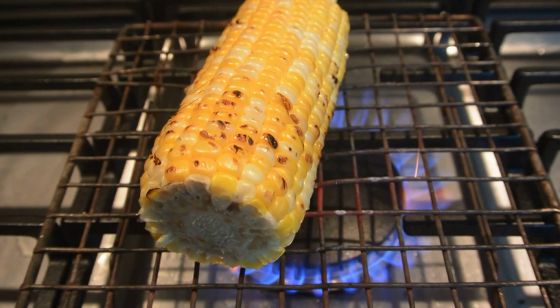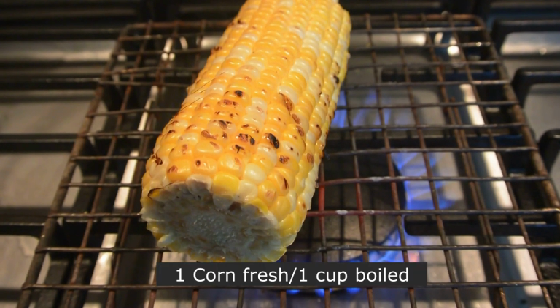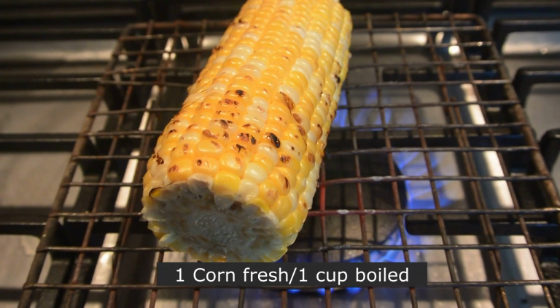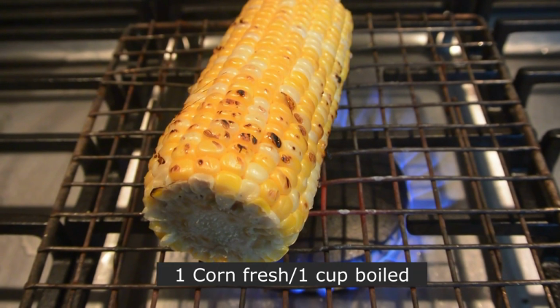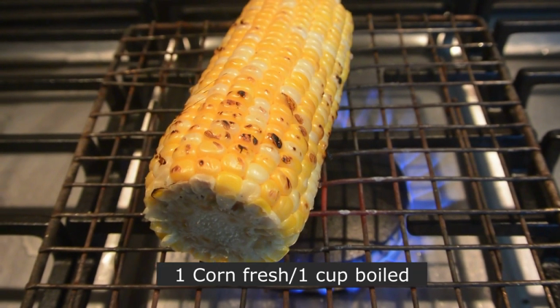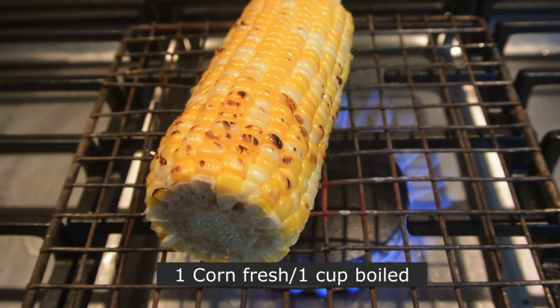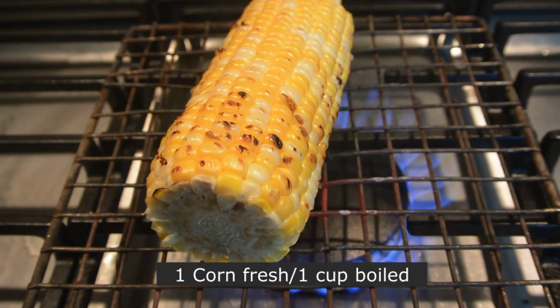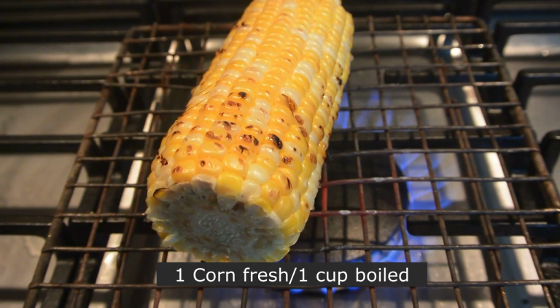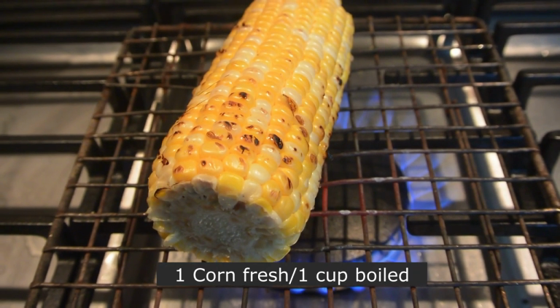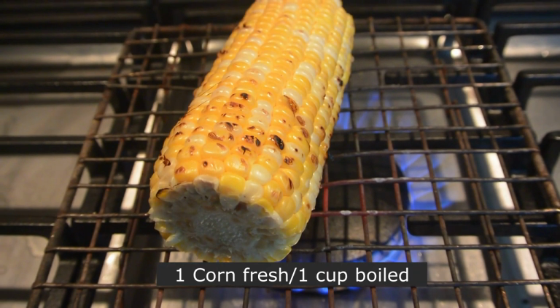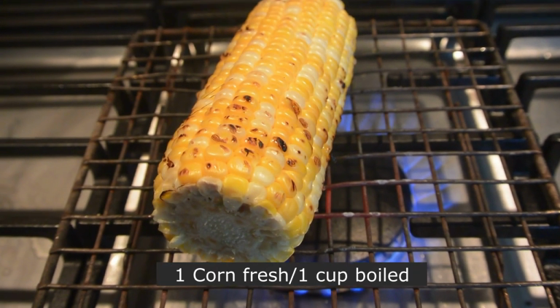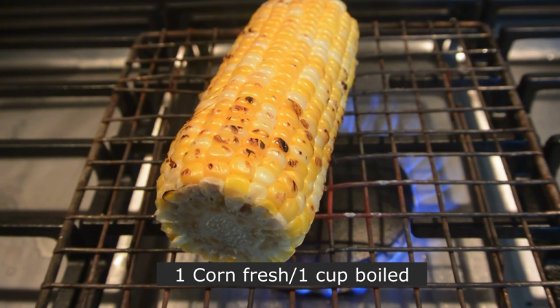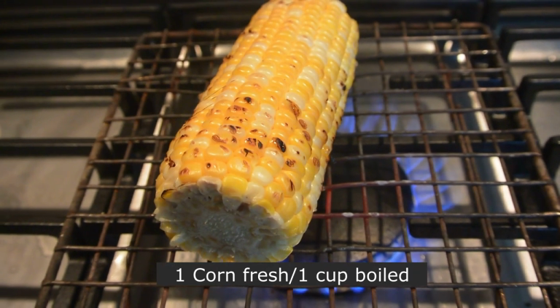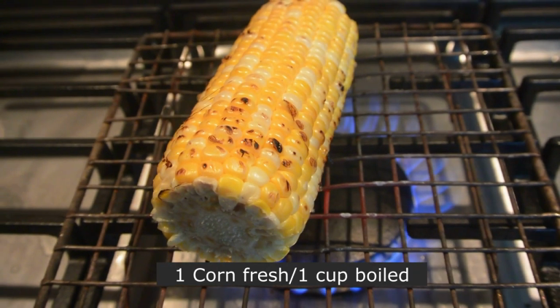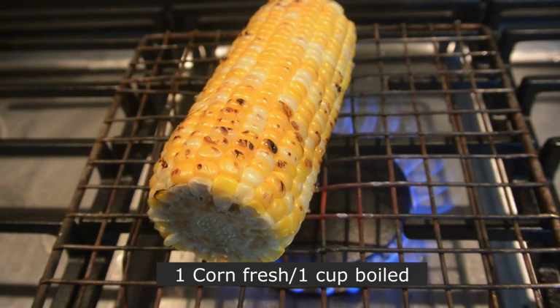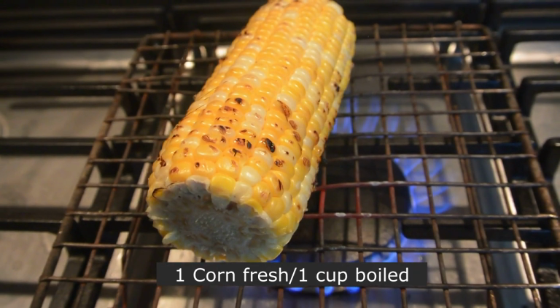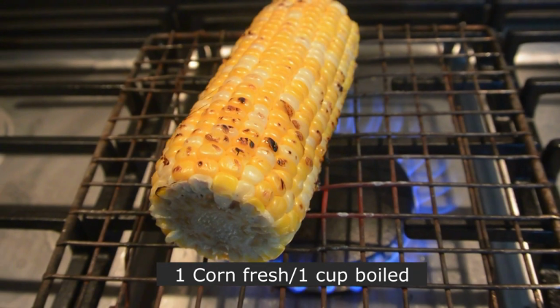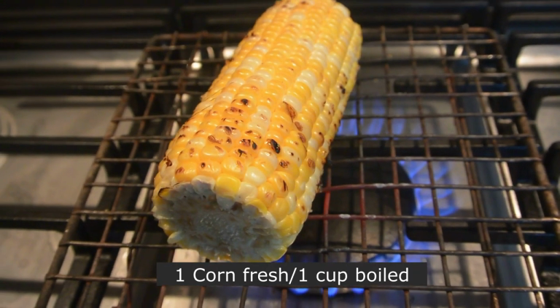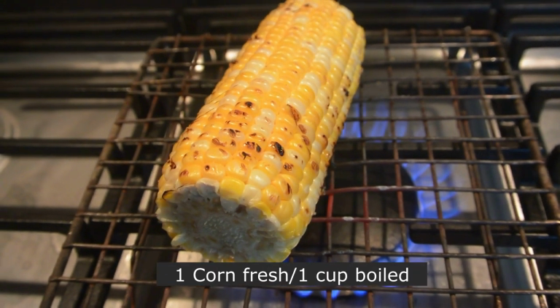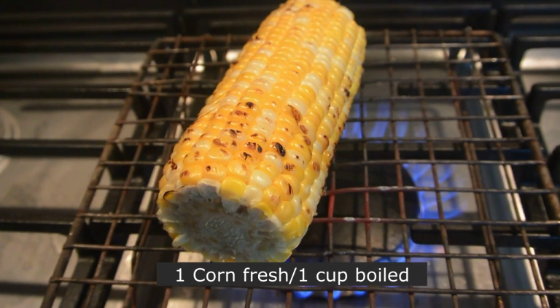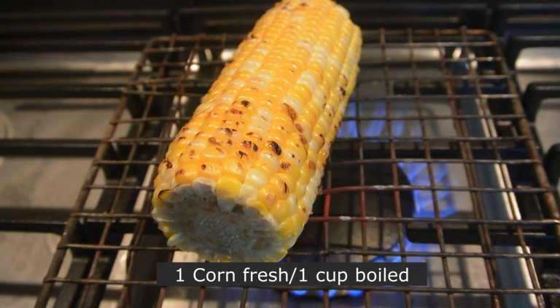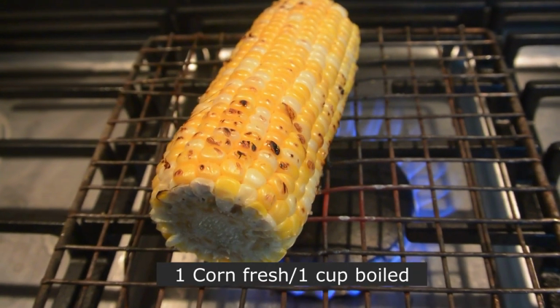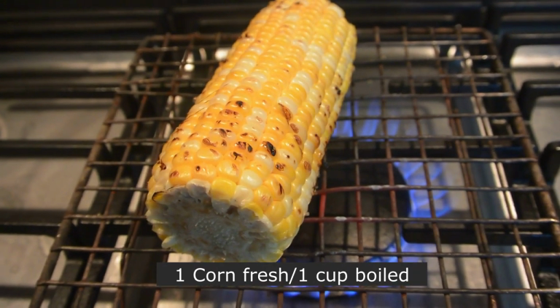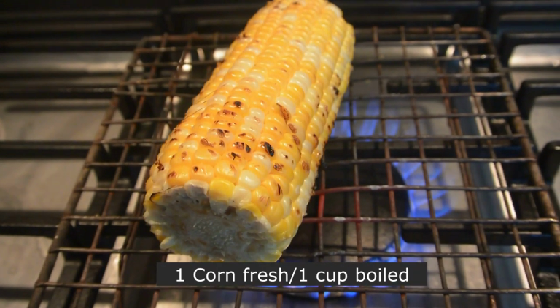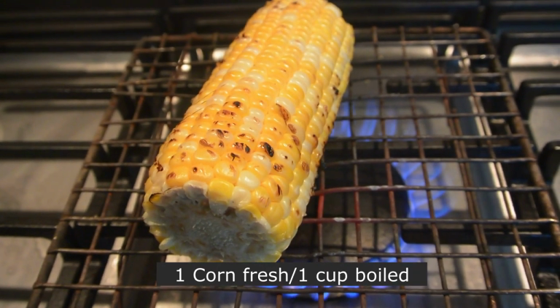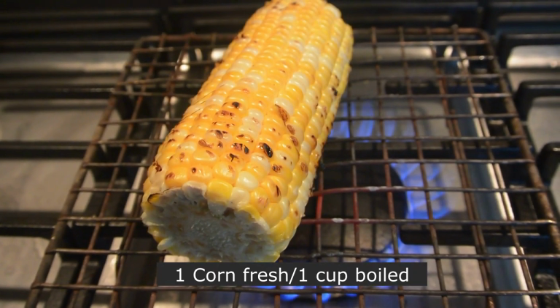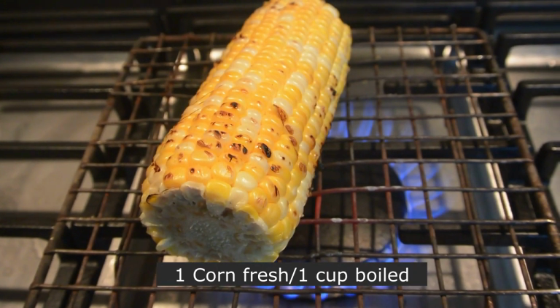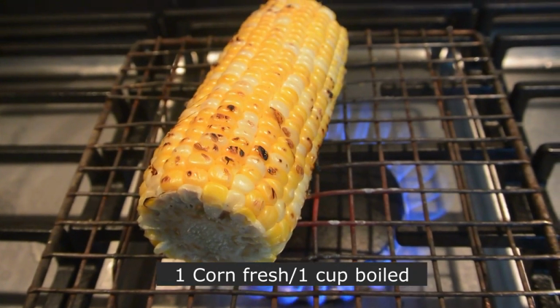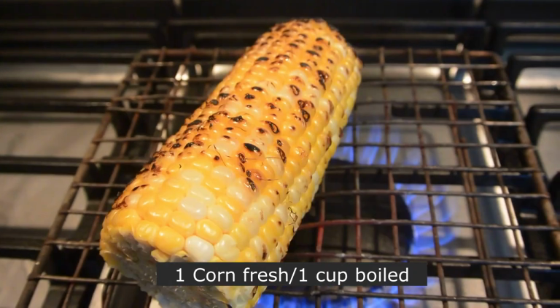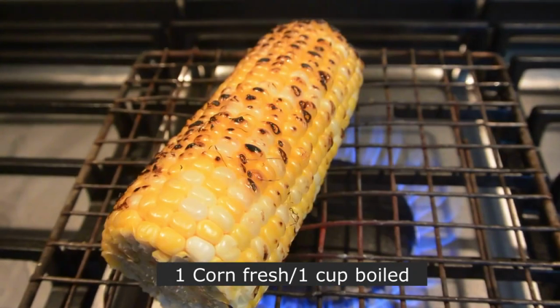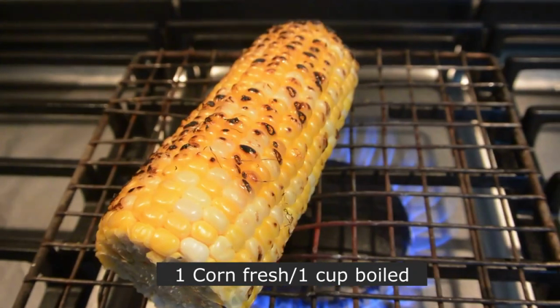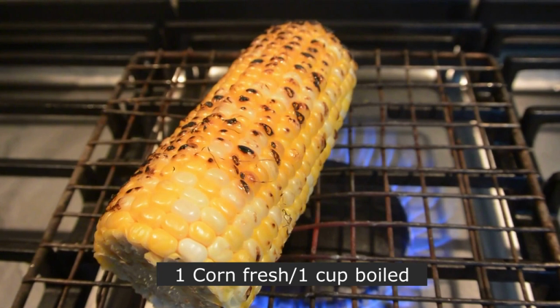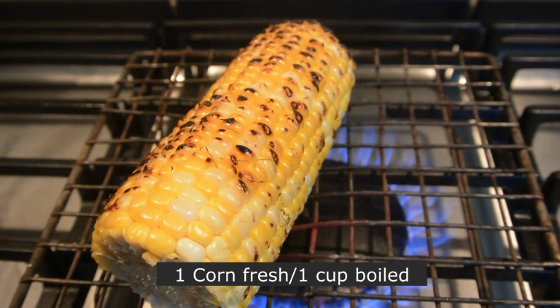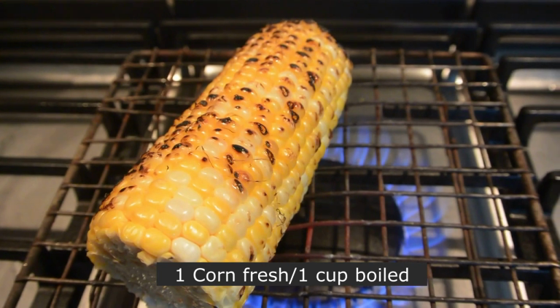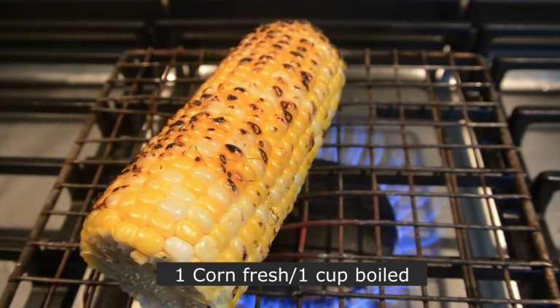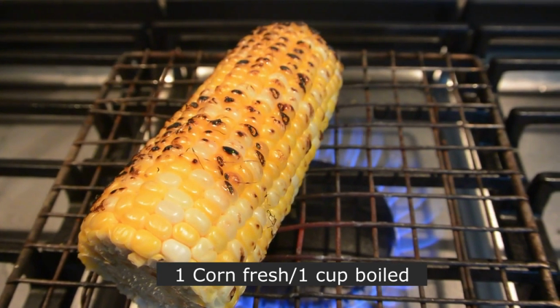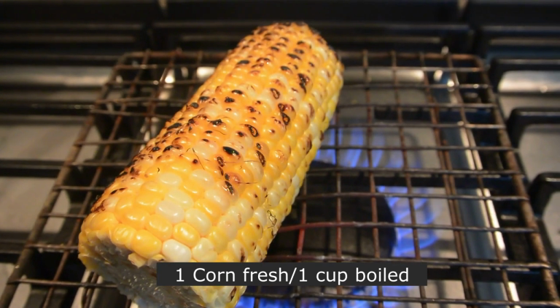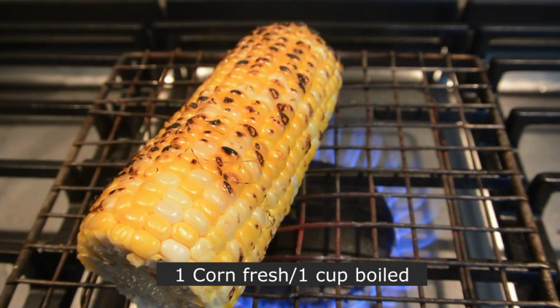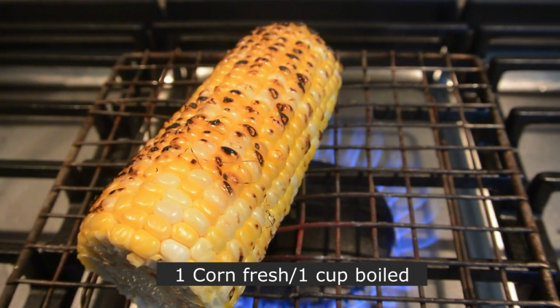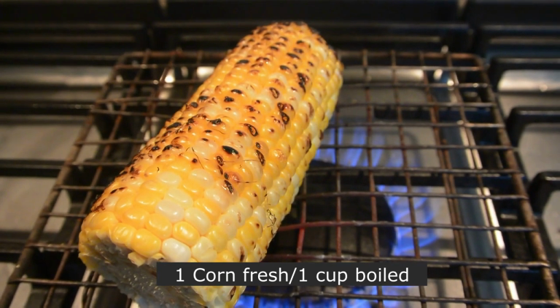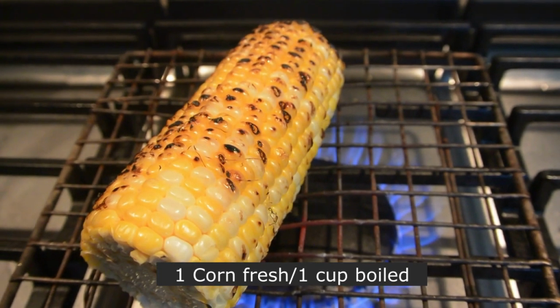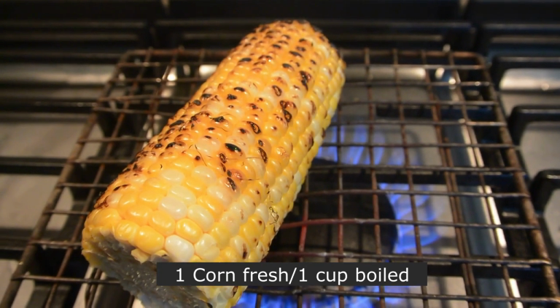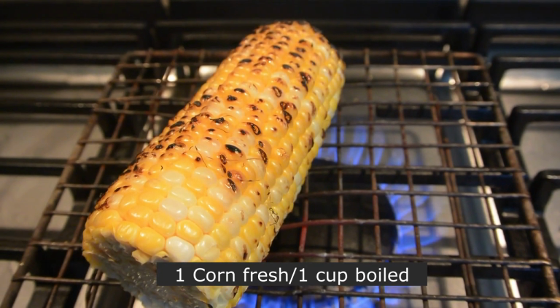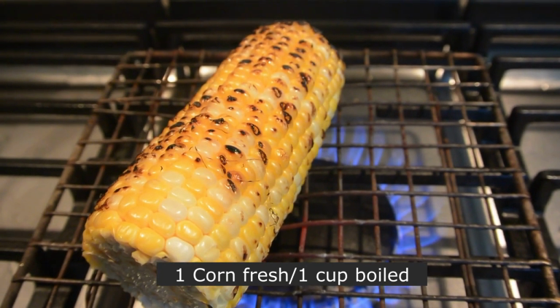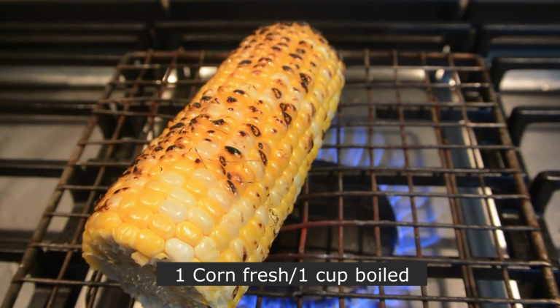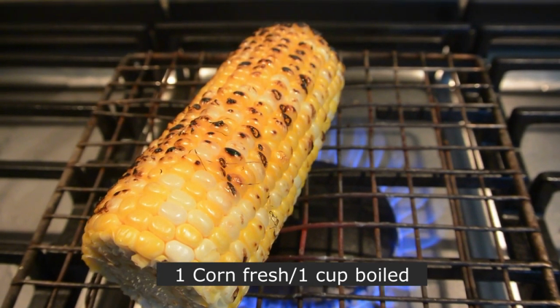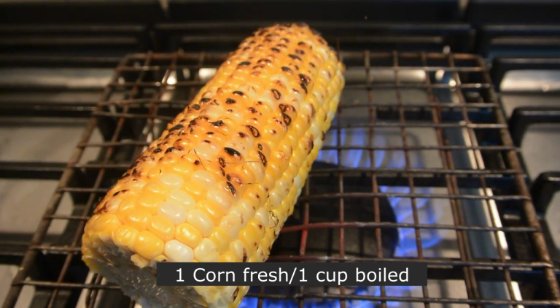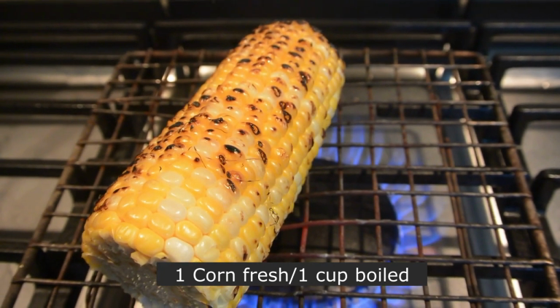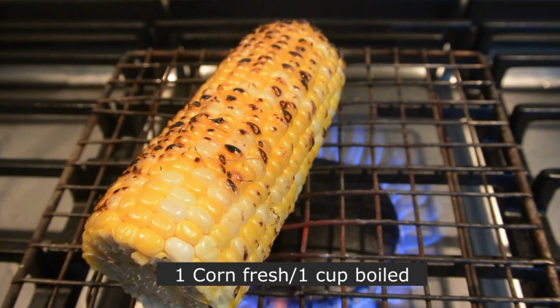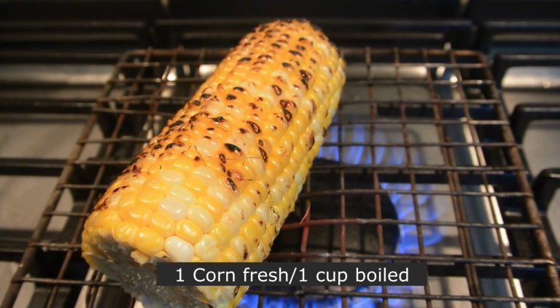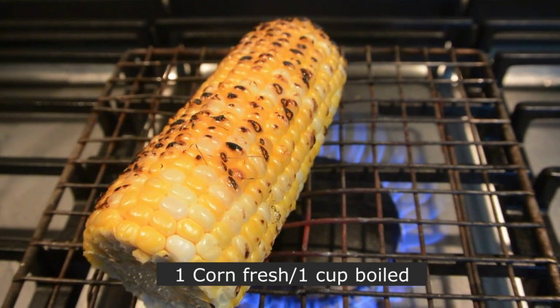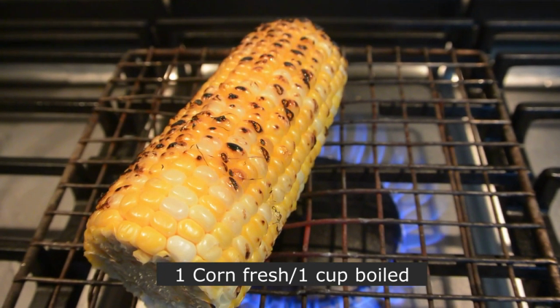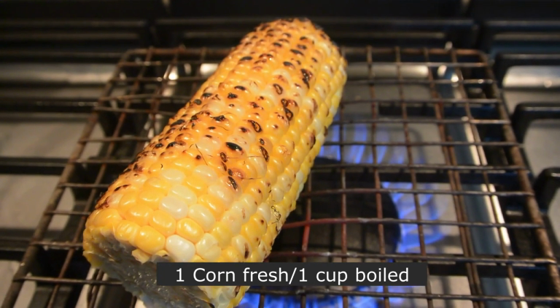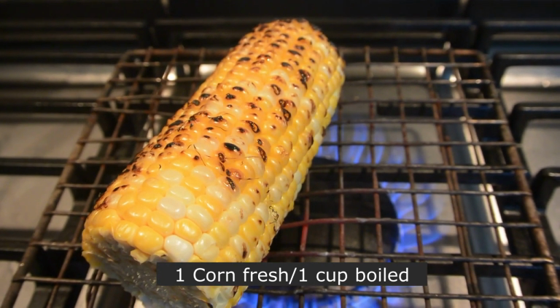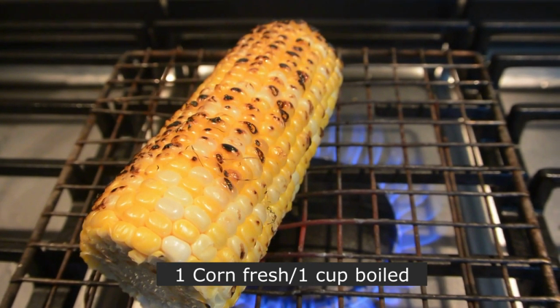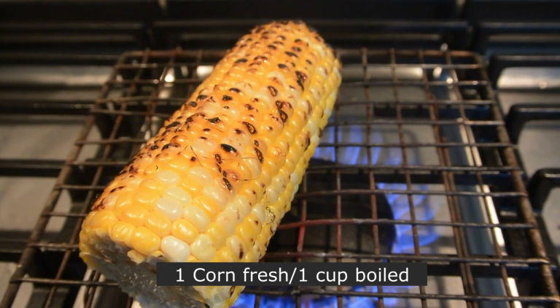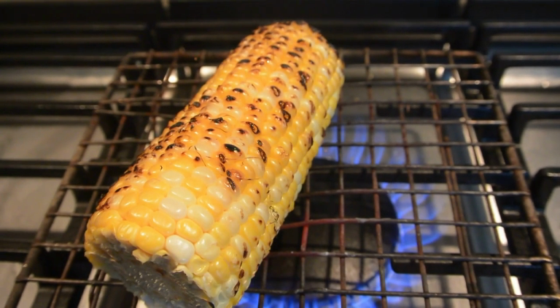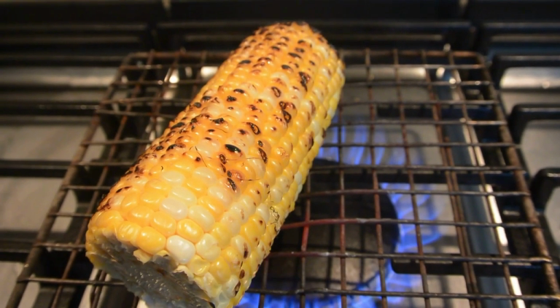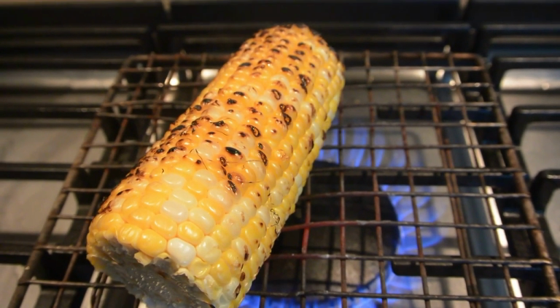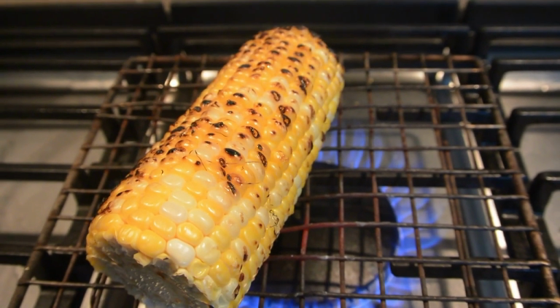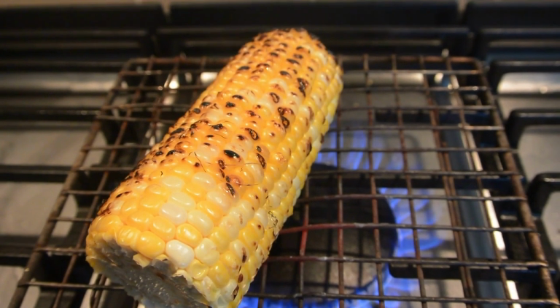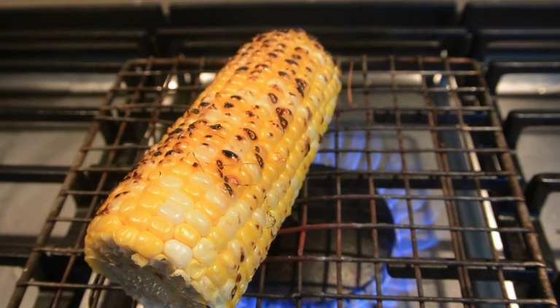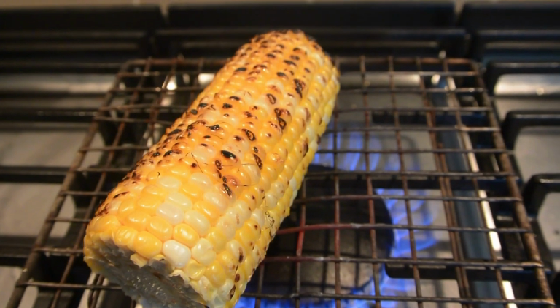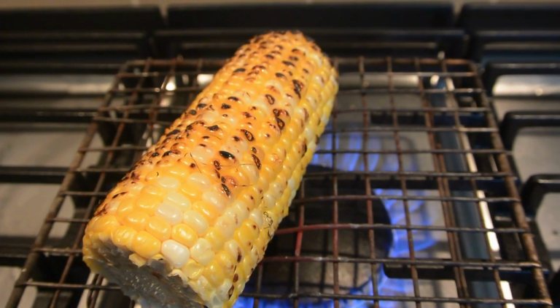First of all, I'm roasting the sweet corn. You can also use the boiled one, but the roasting gives a nice smoky flavor to the corn.